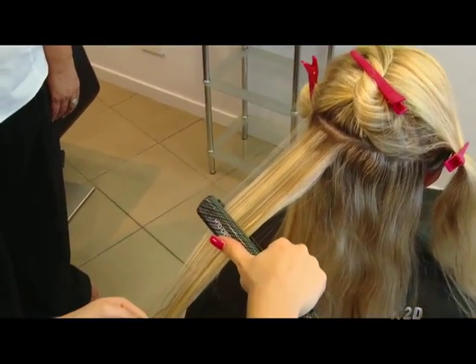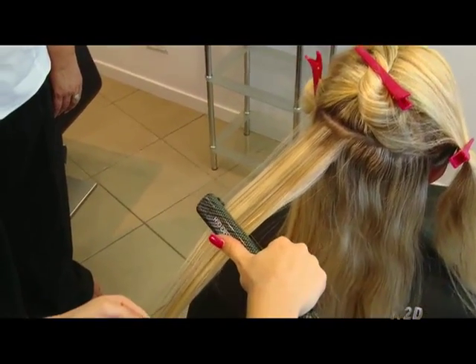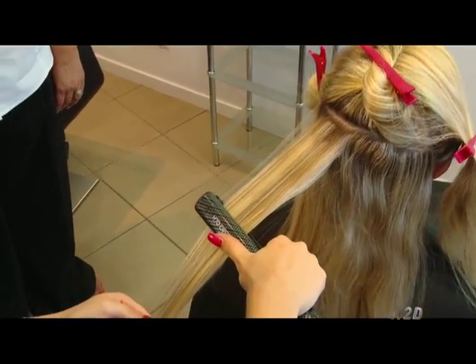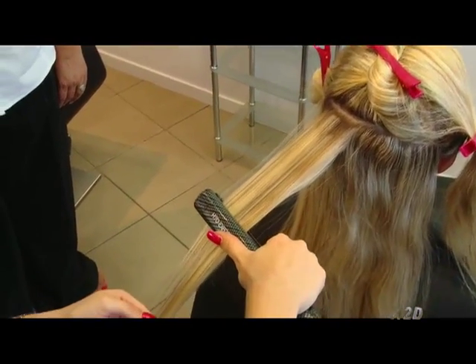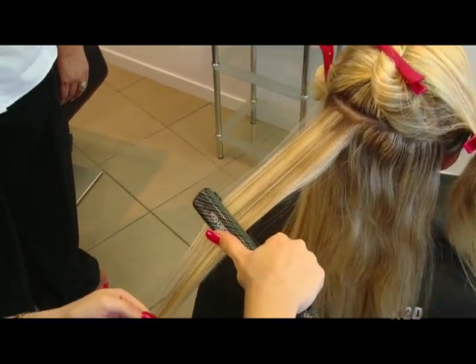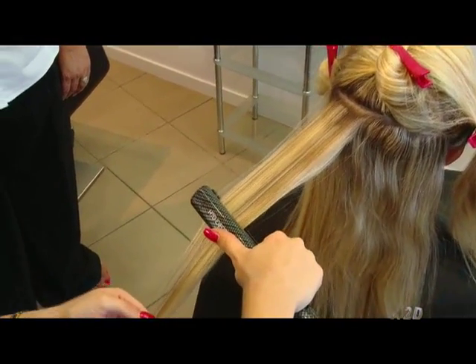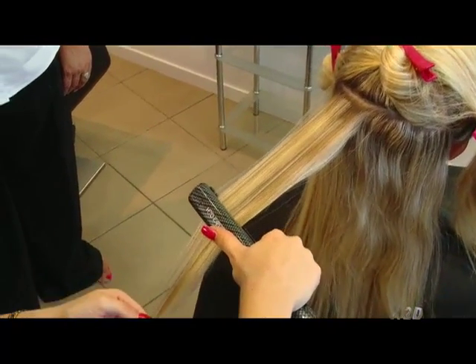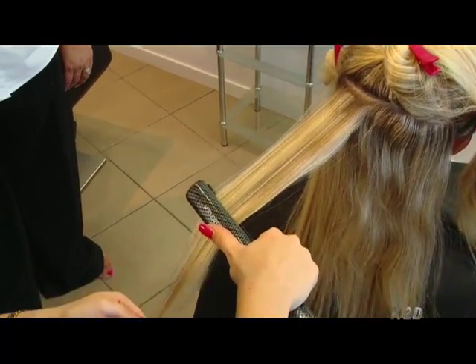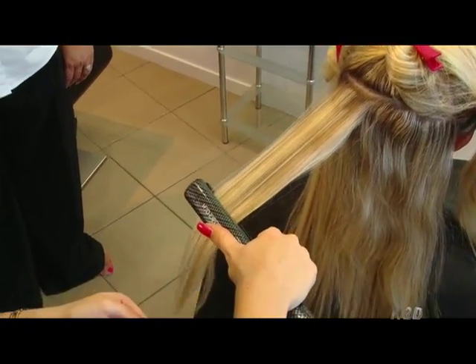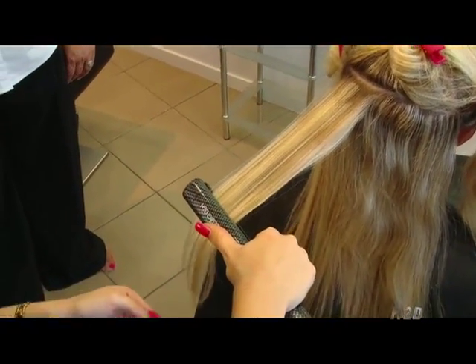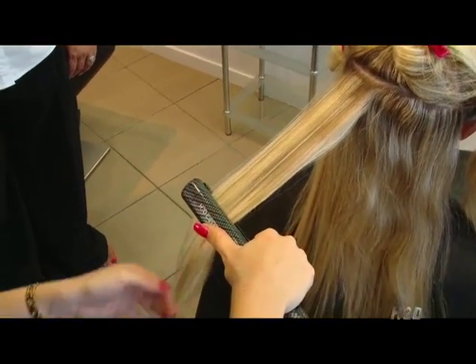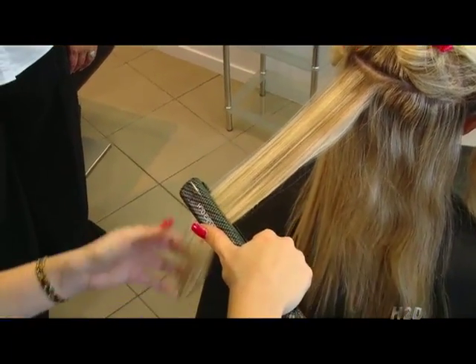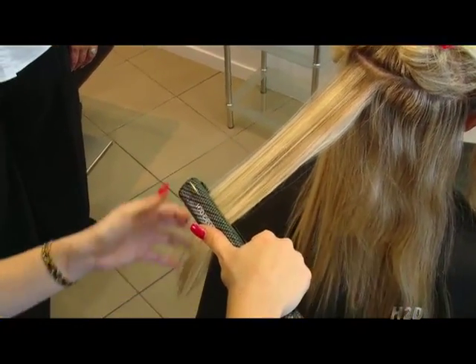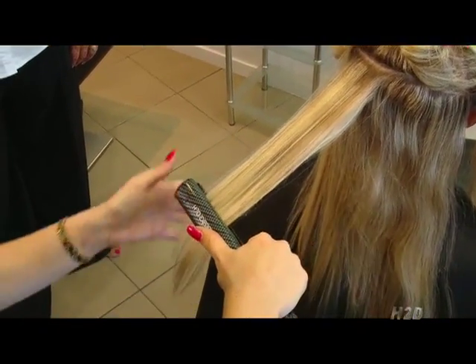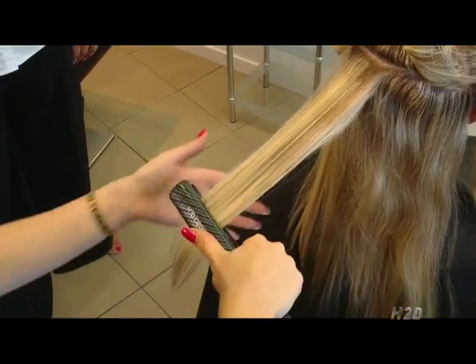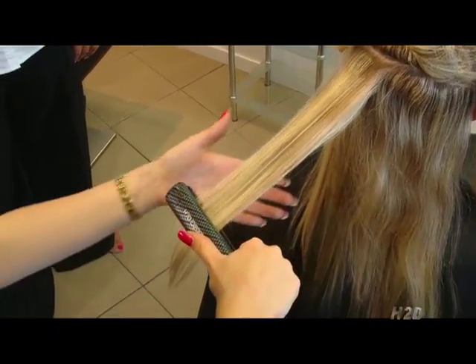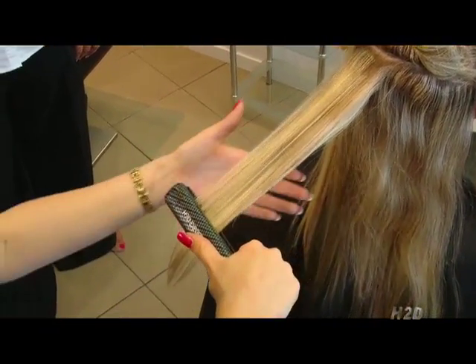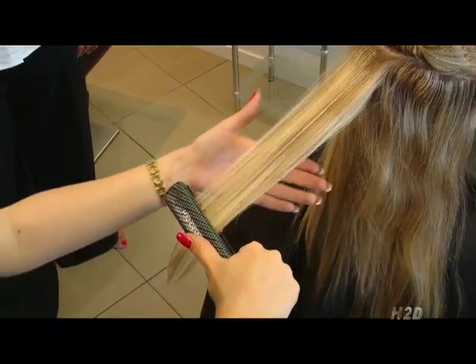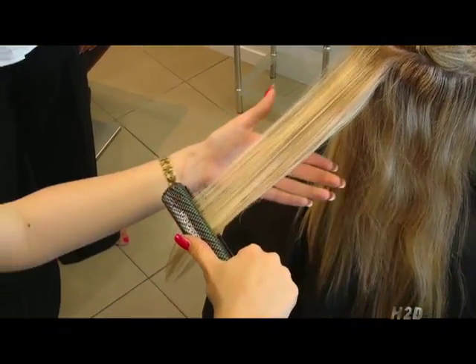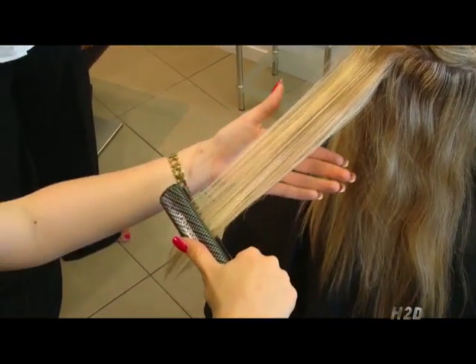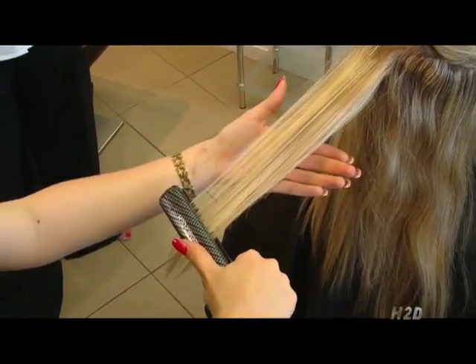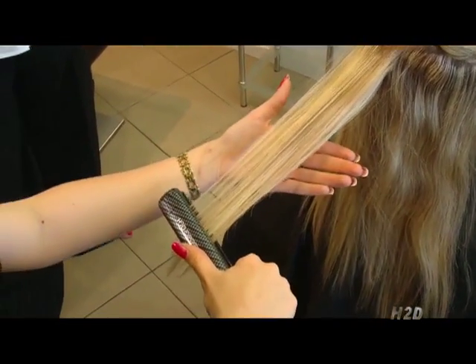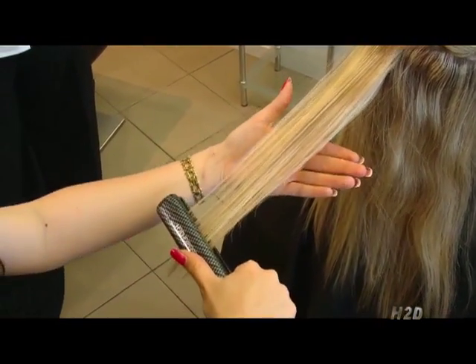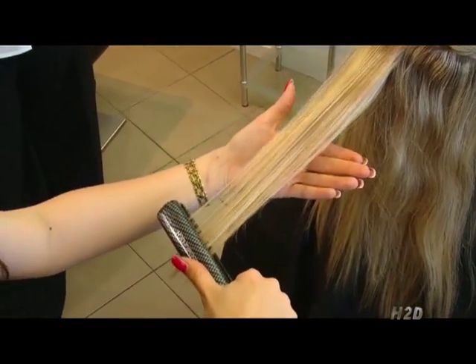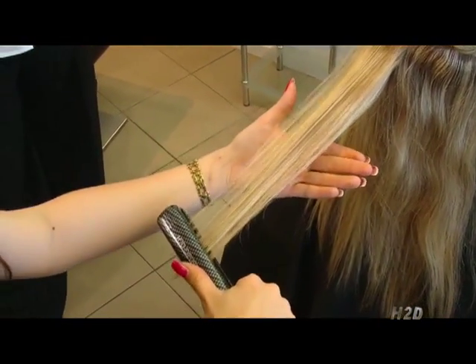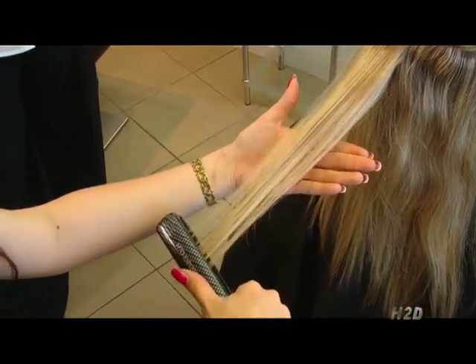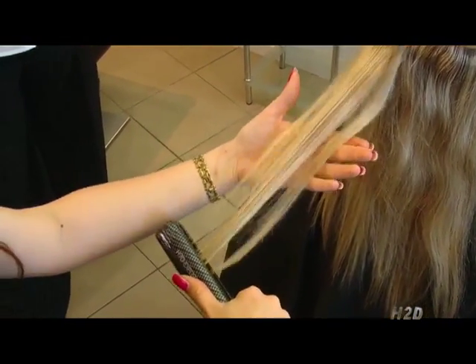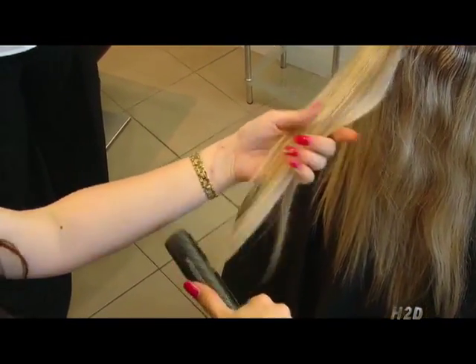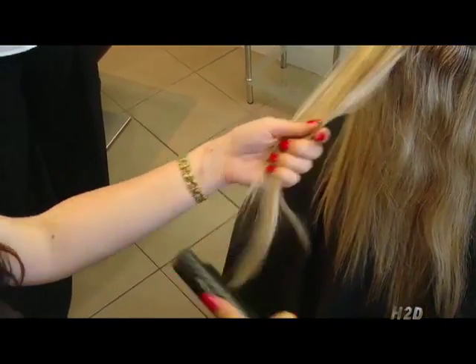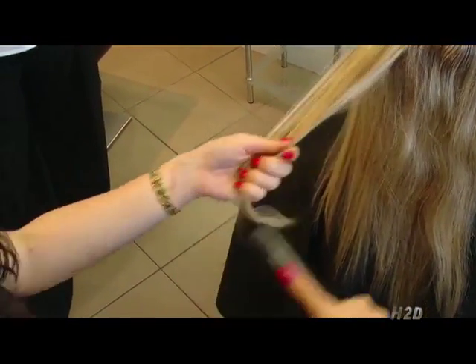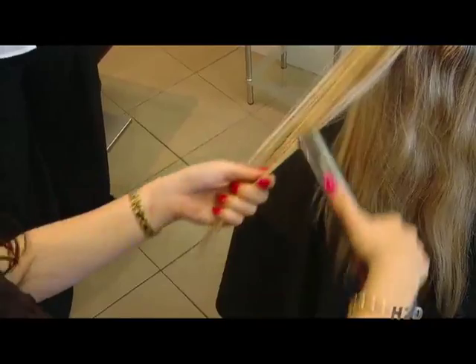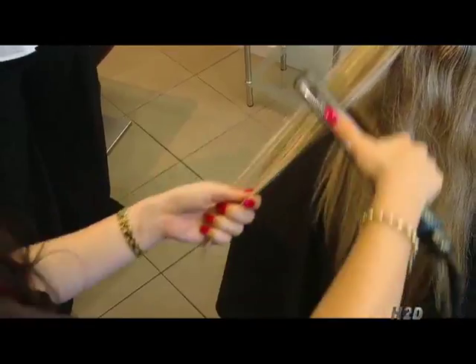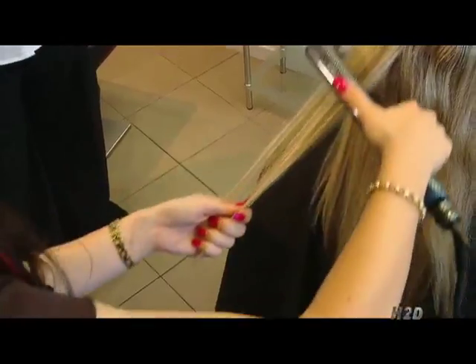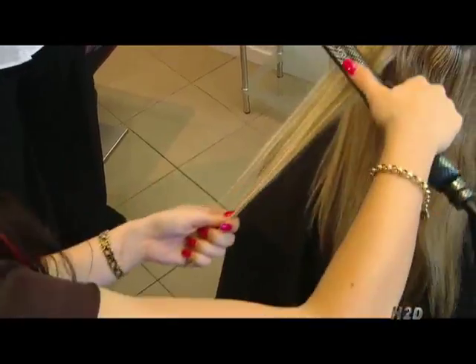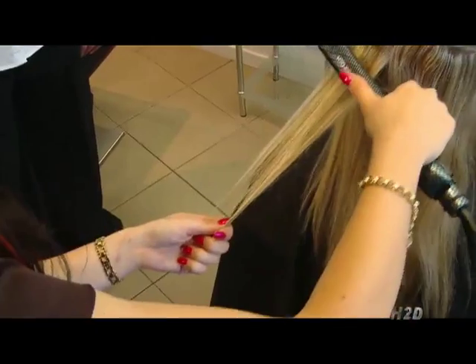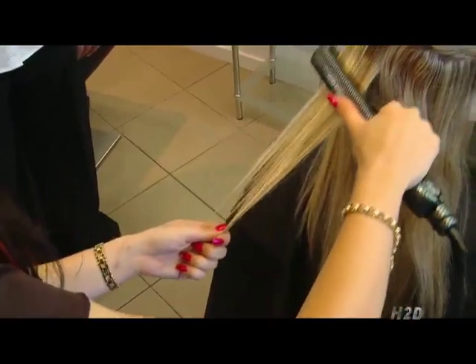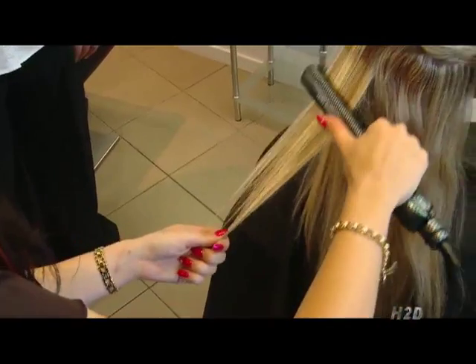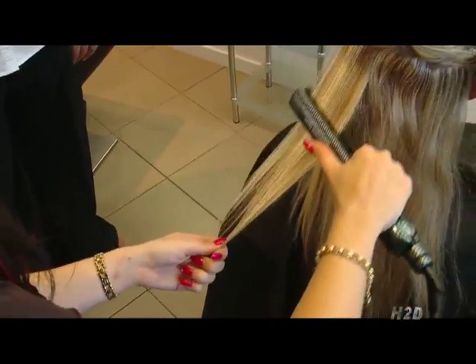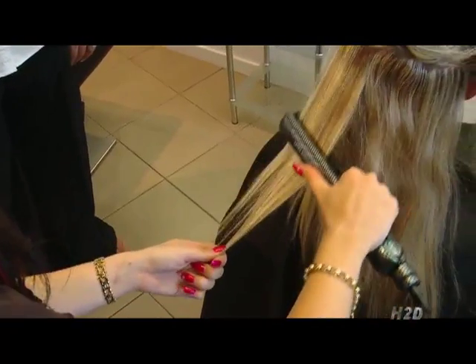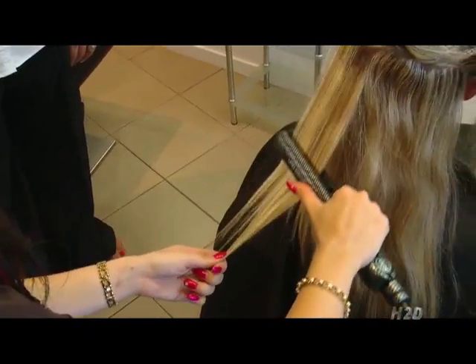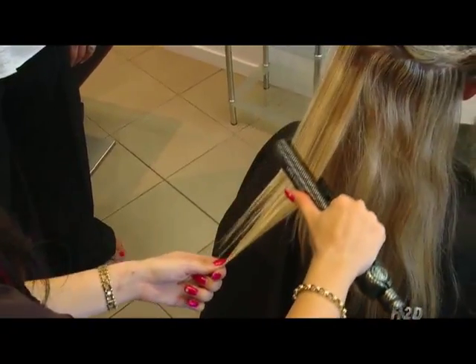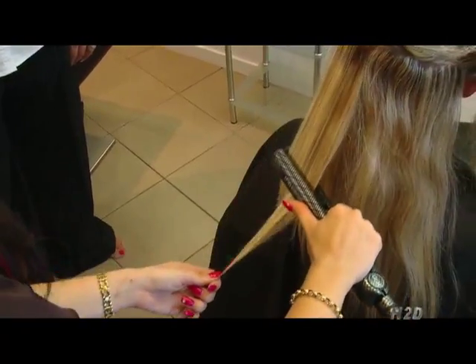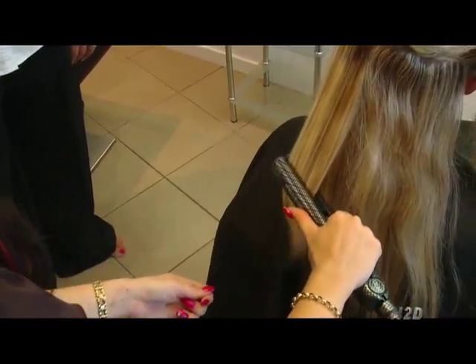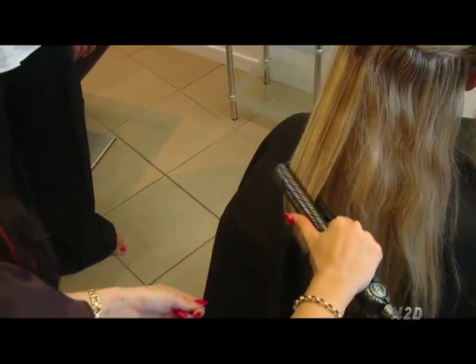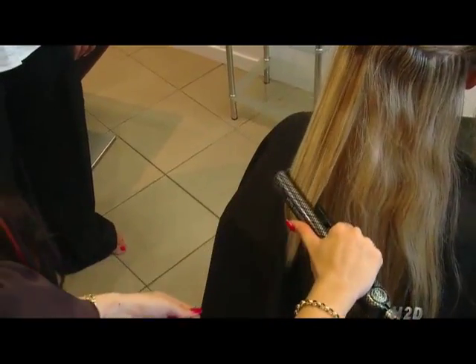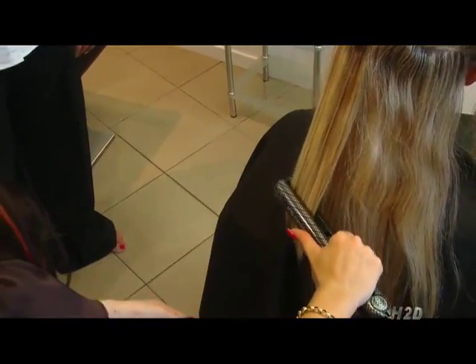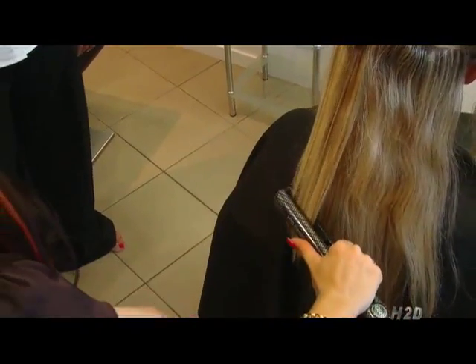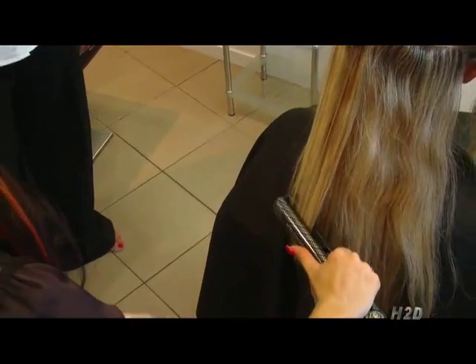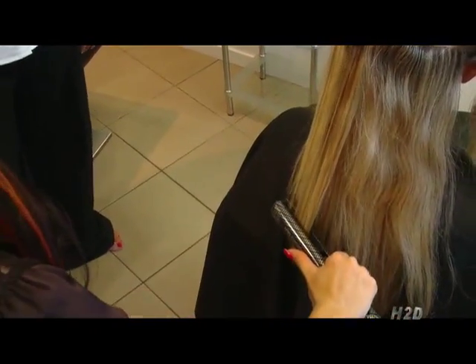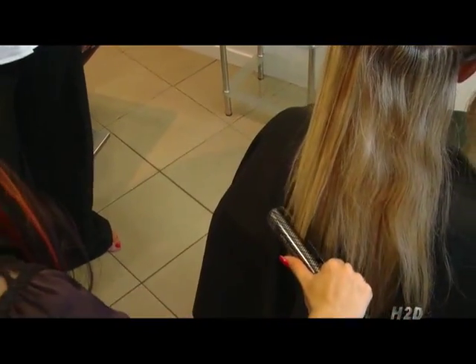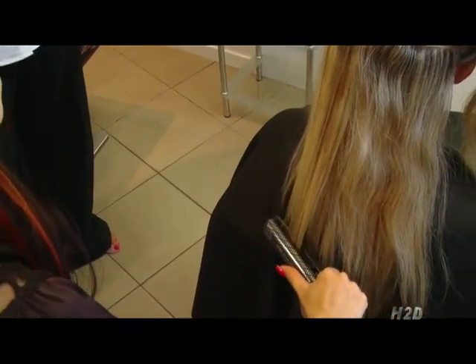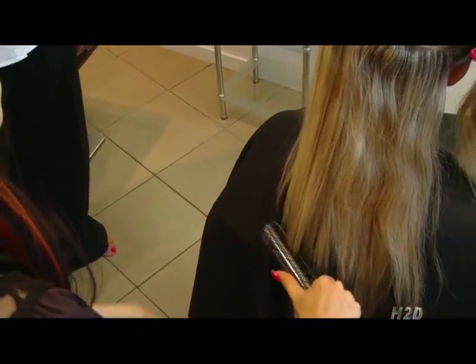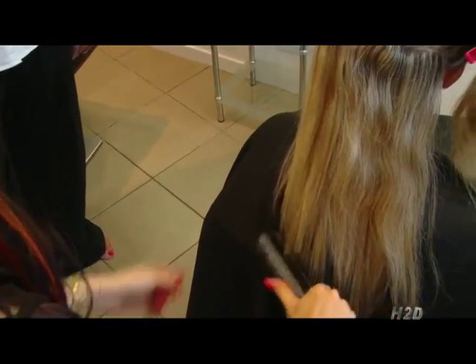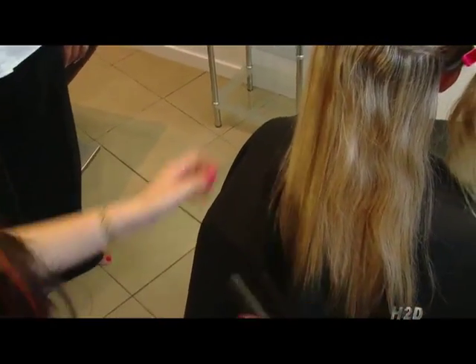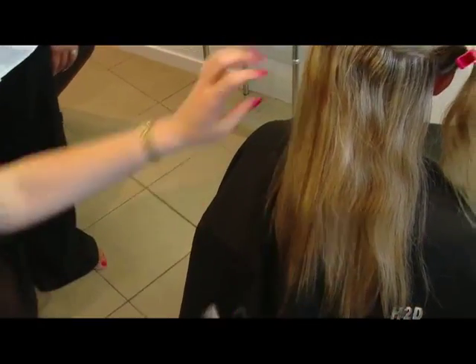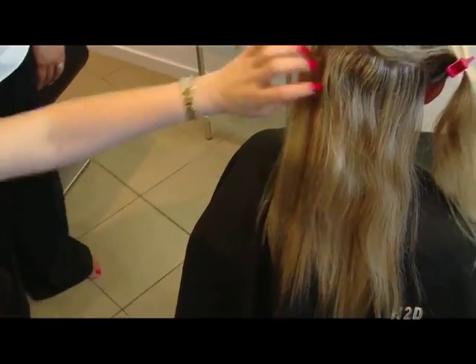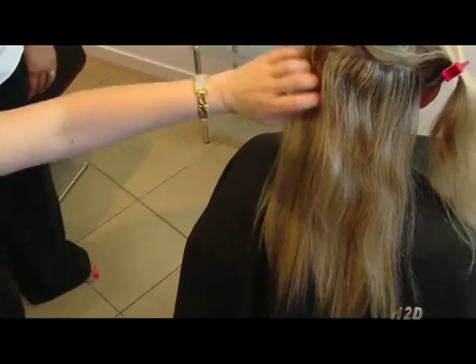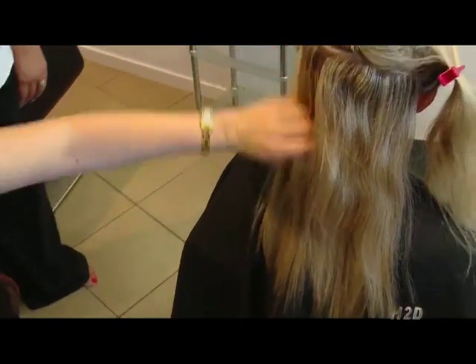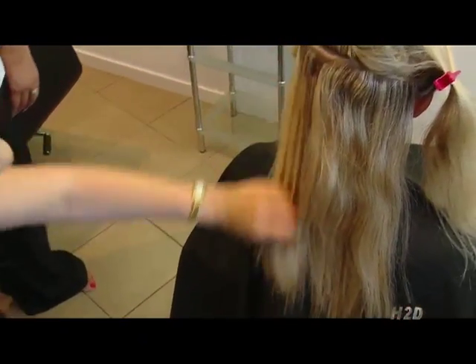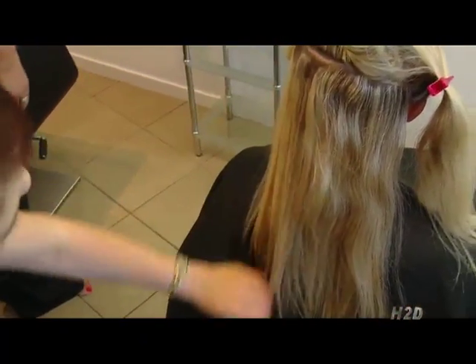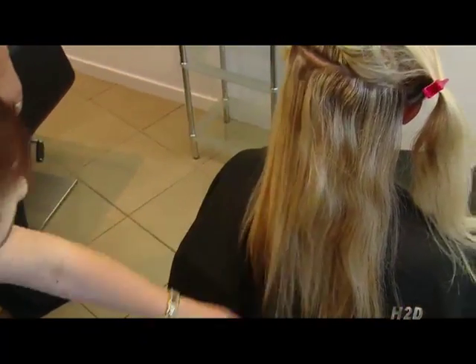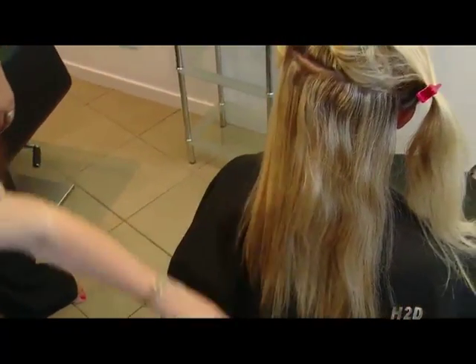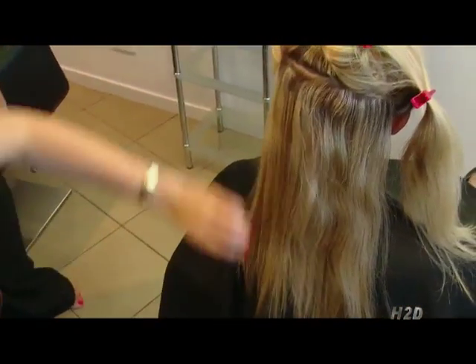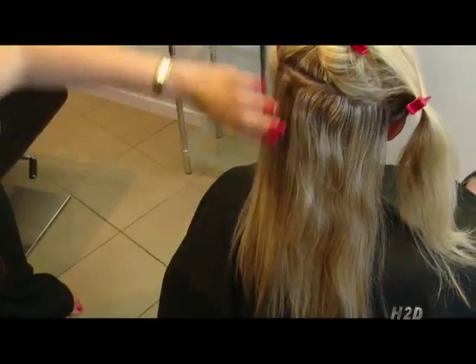Take the H2D Iron and glide through the hair, smoothing your cuticle out, allowing your hair to have a shine.